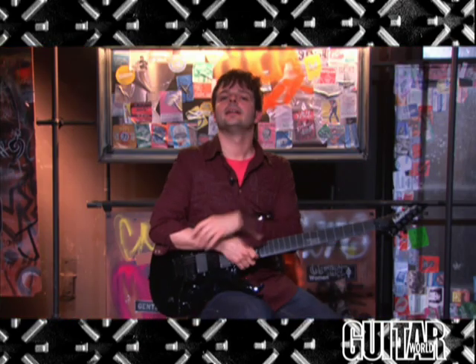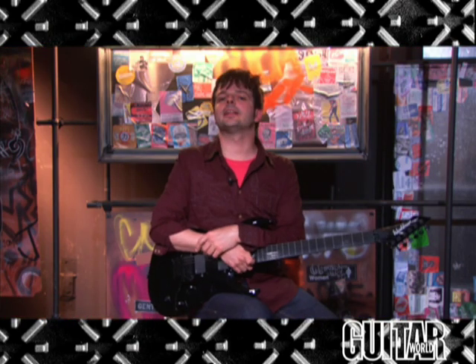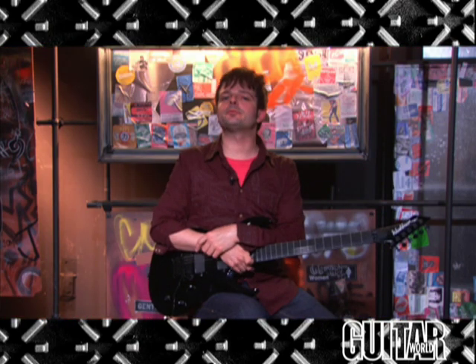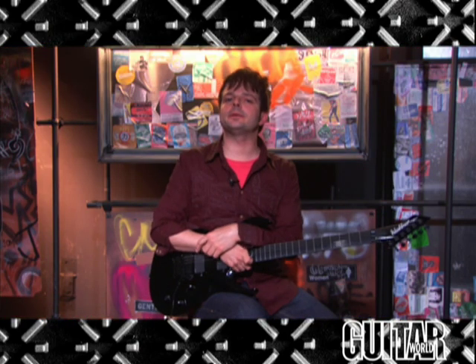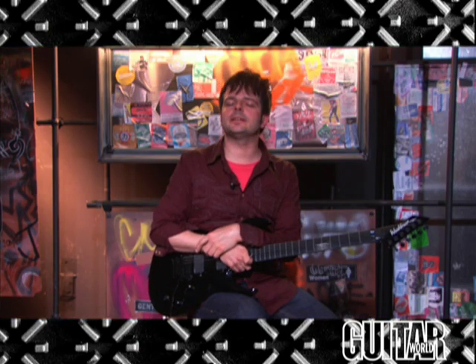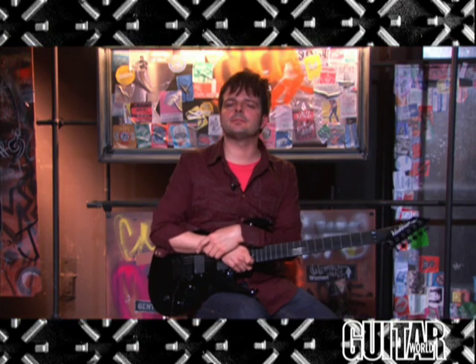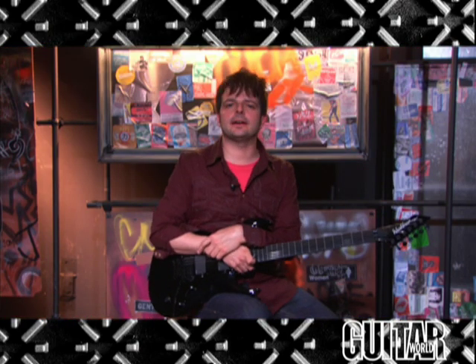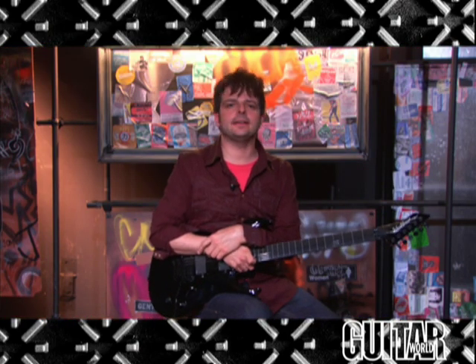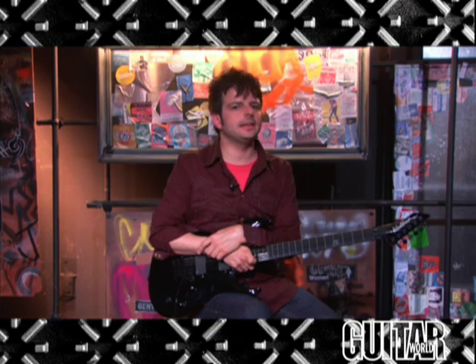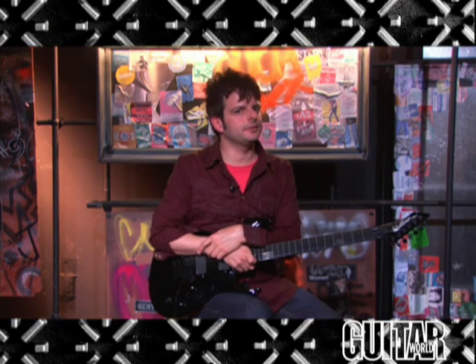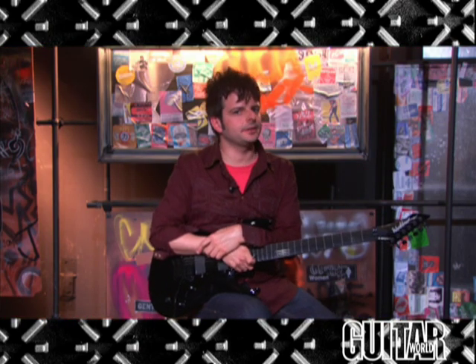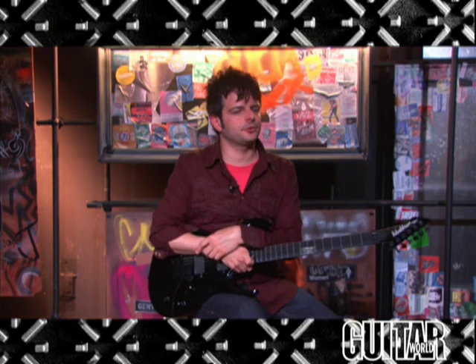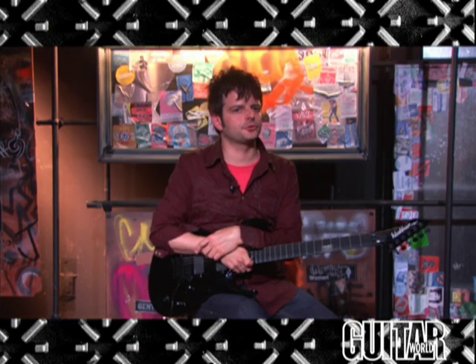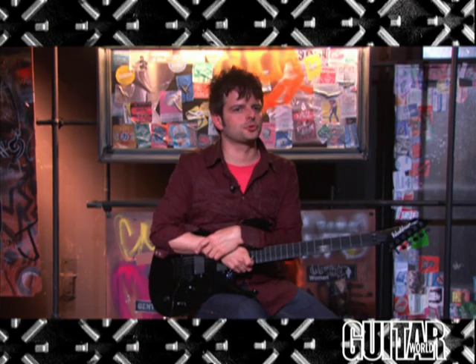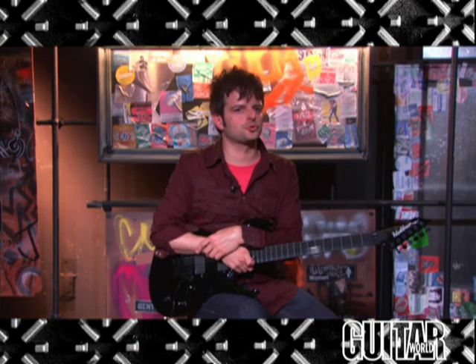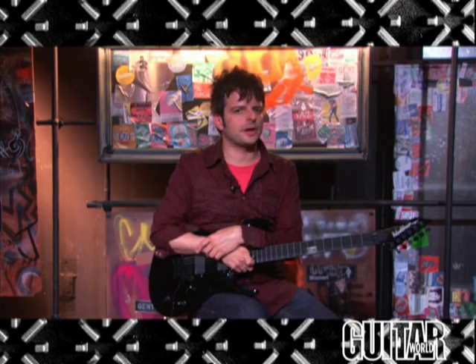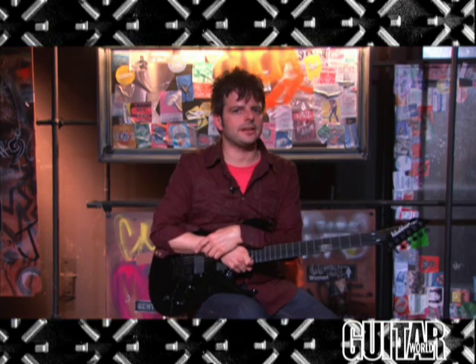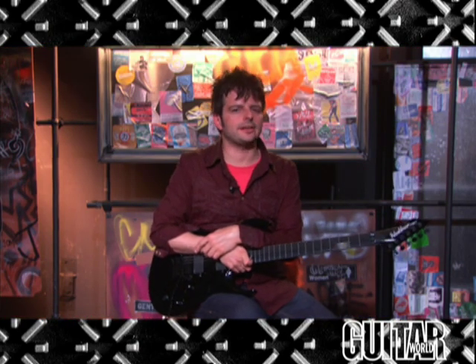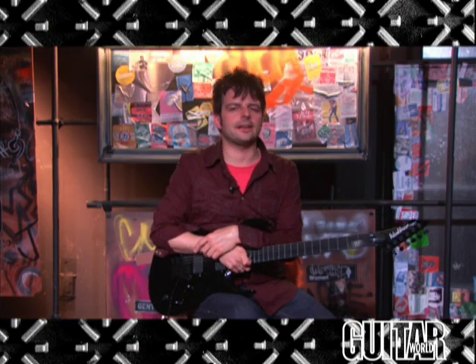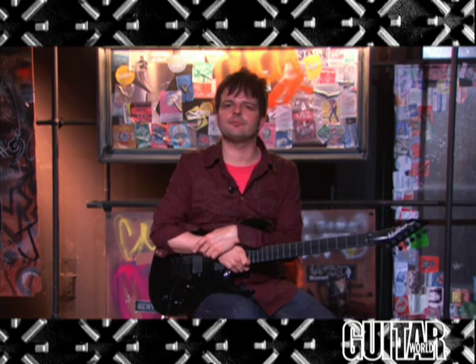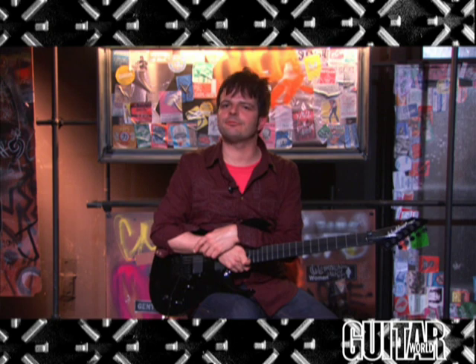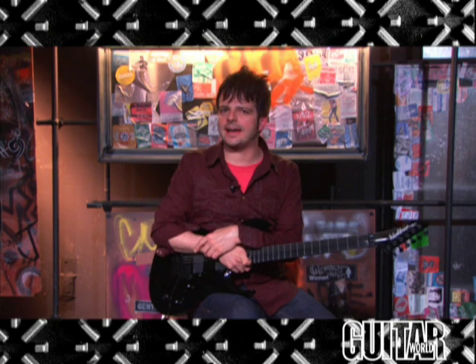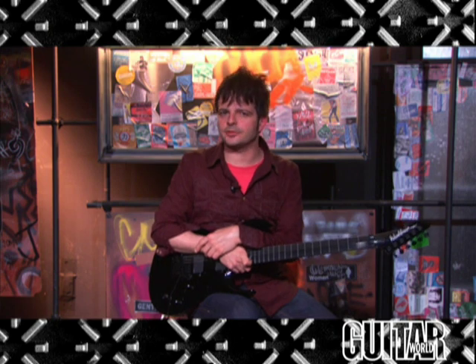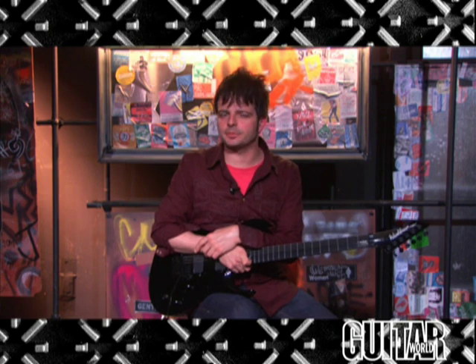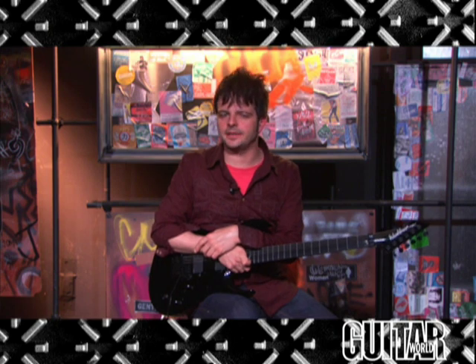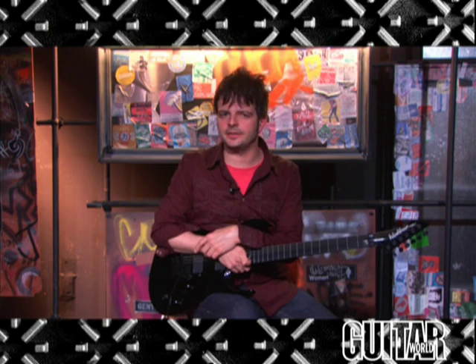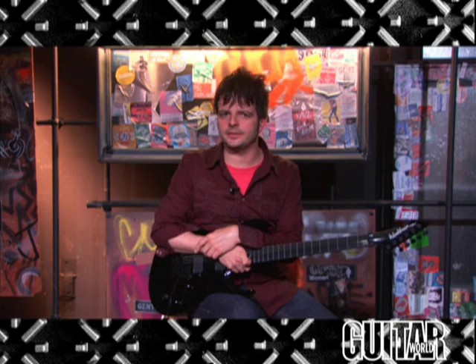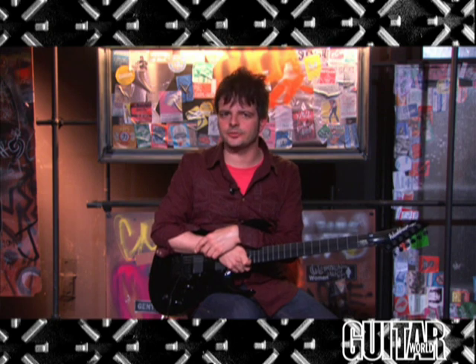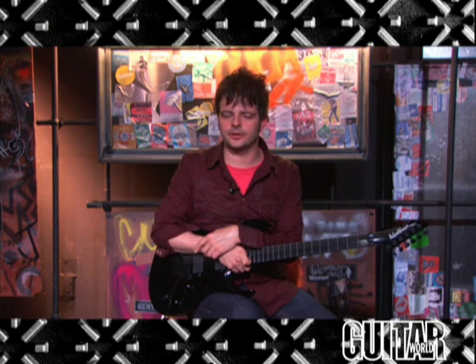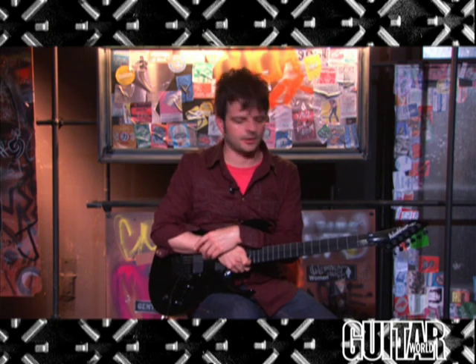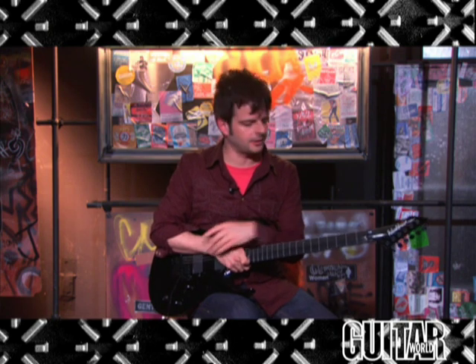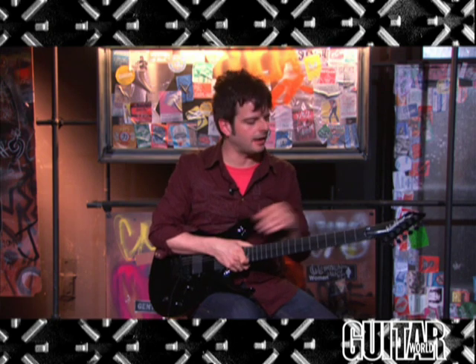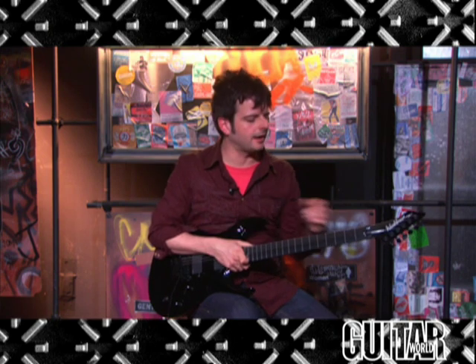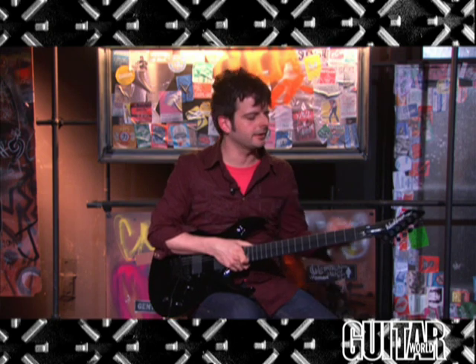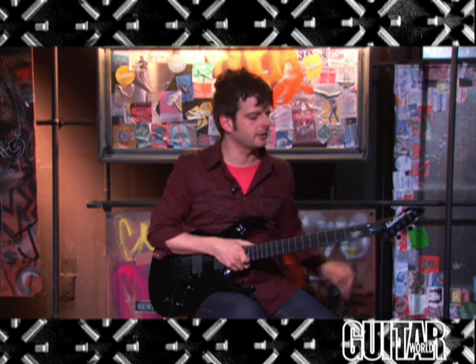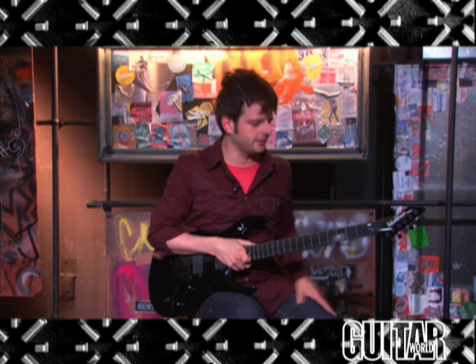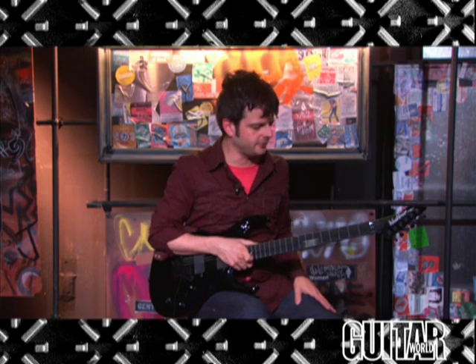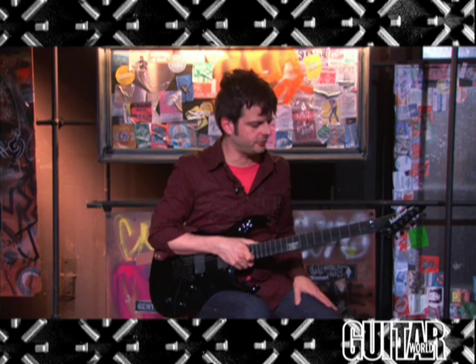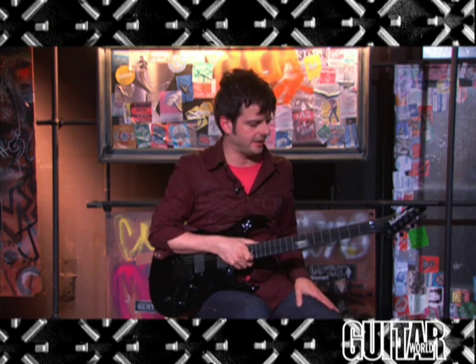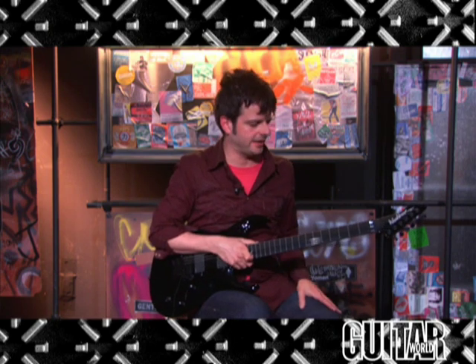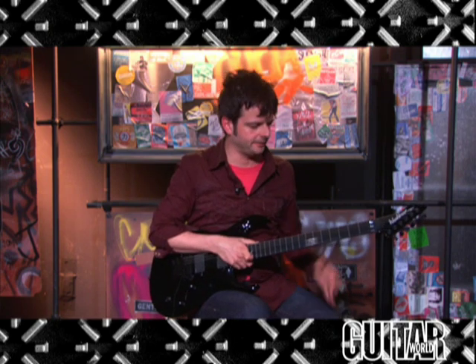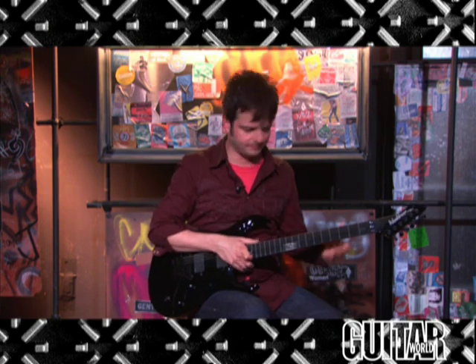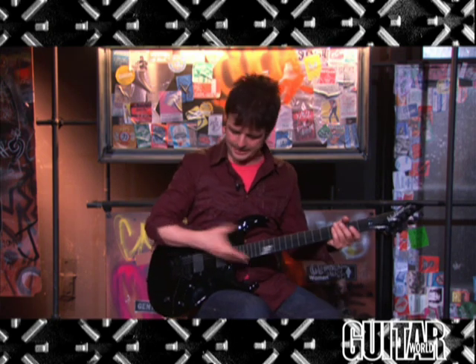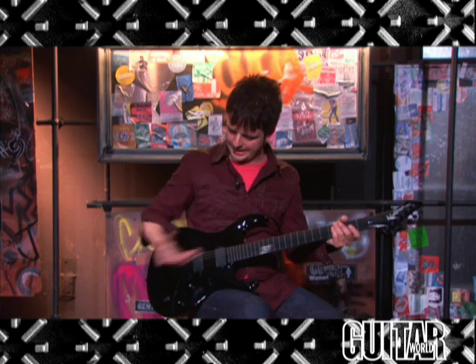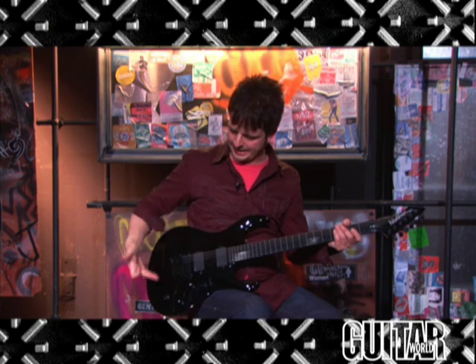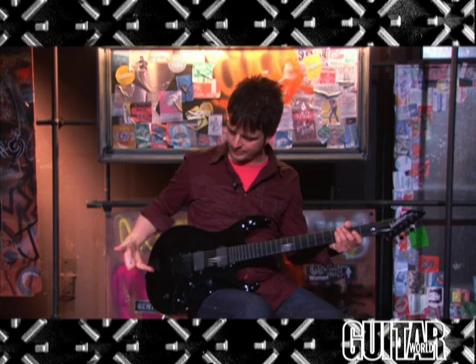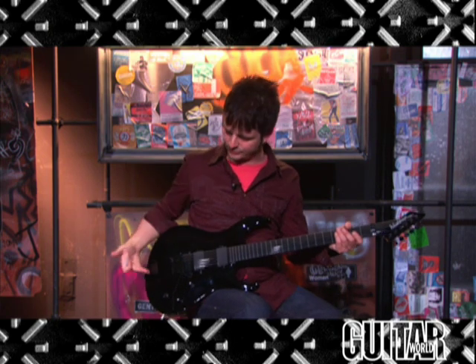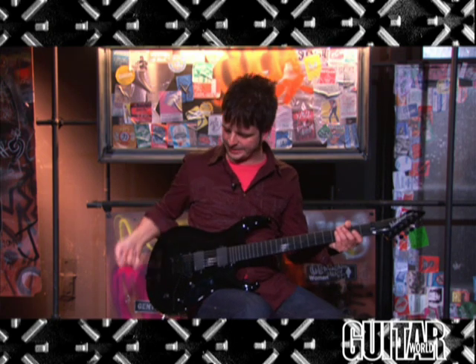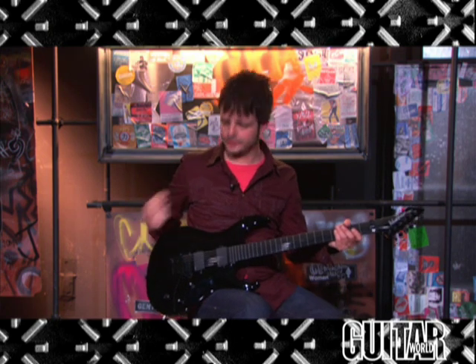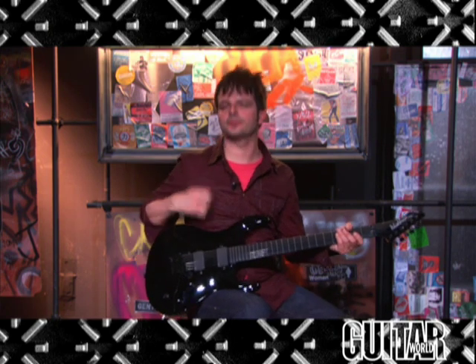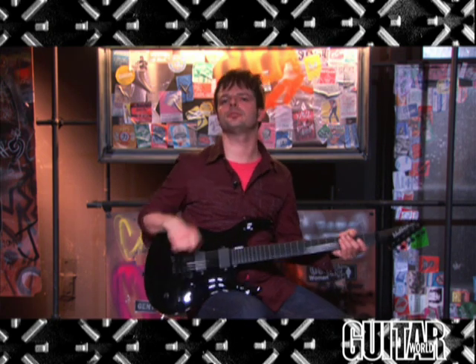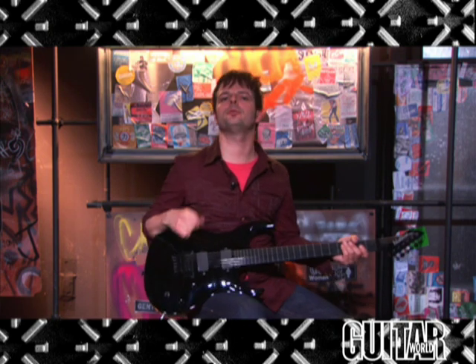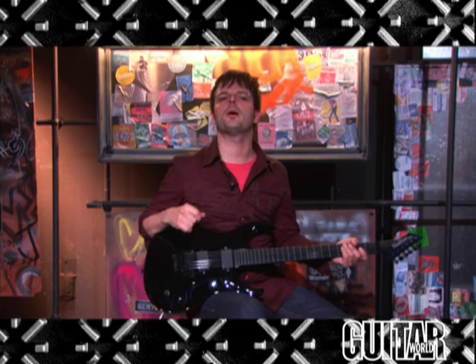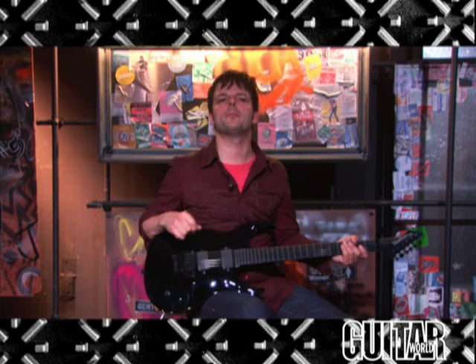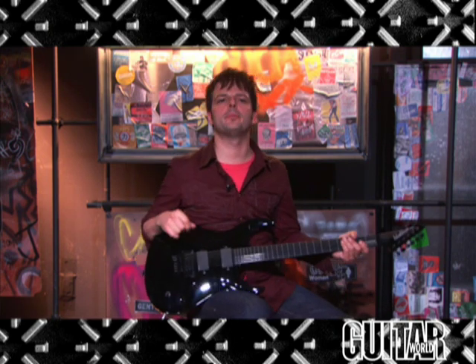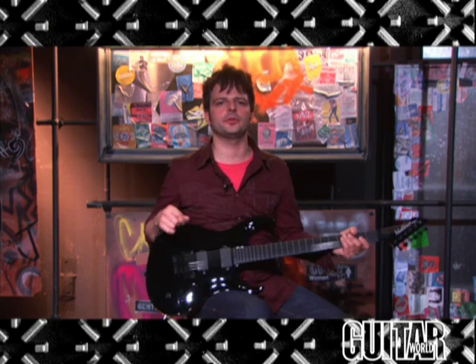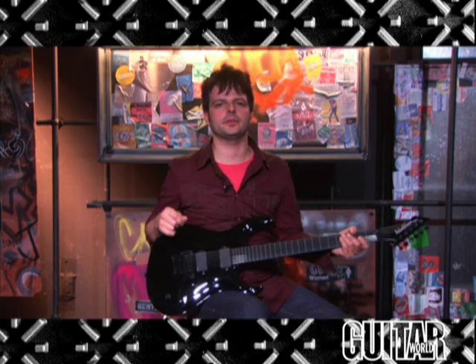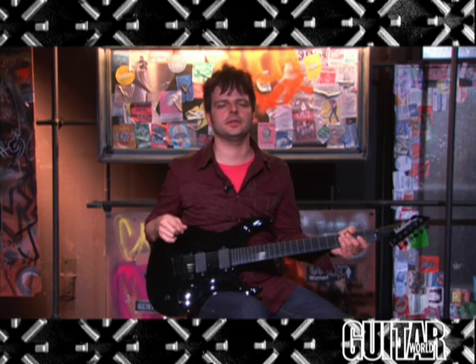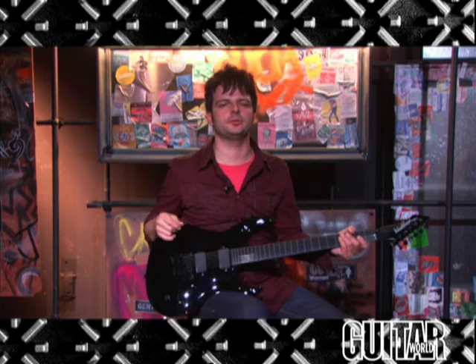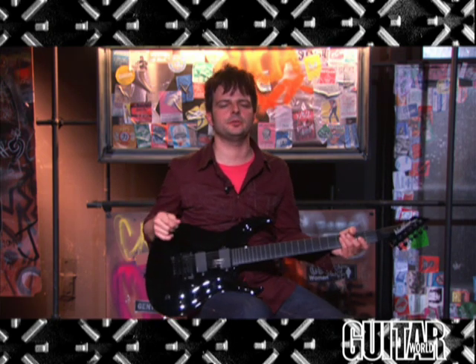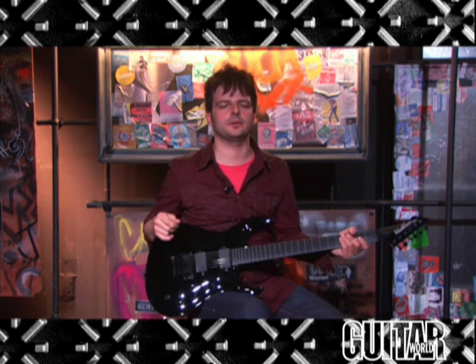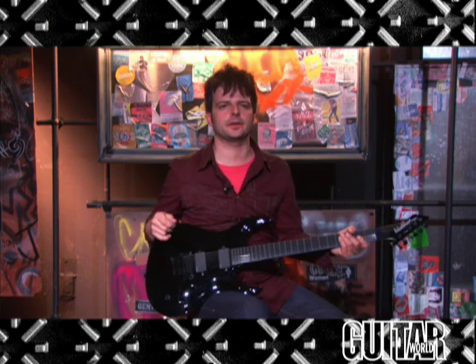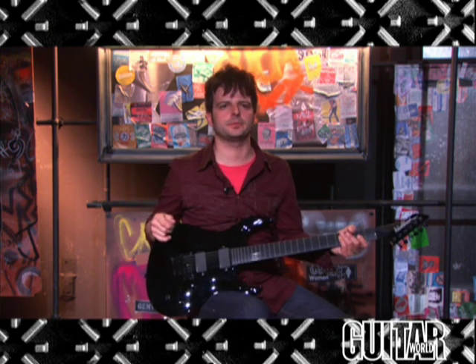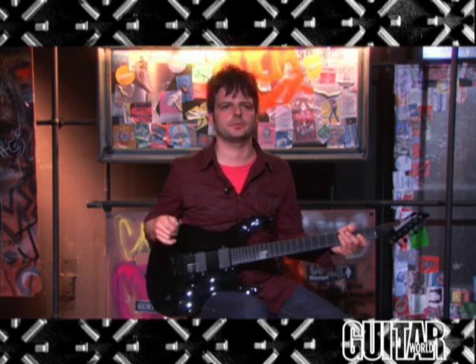Let's begin by hearing this great and fast playing guitar on a clean setting, and I'll cycle through both EMG pickups.